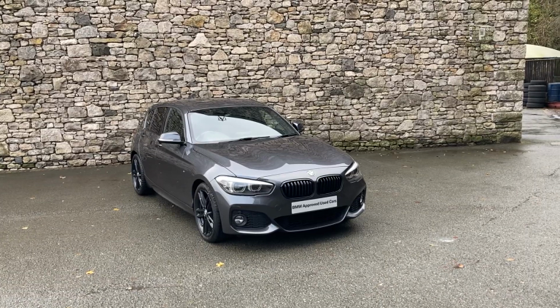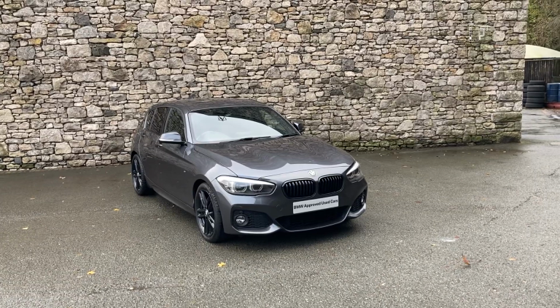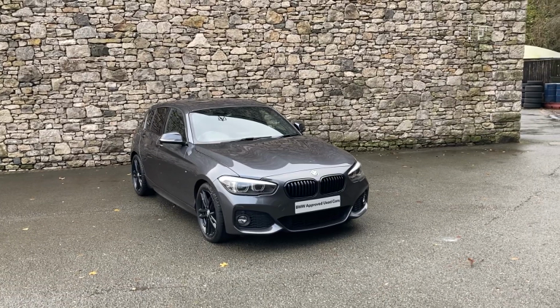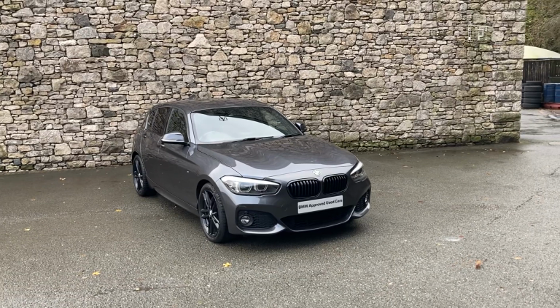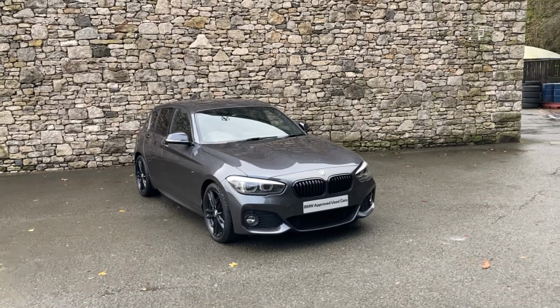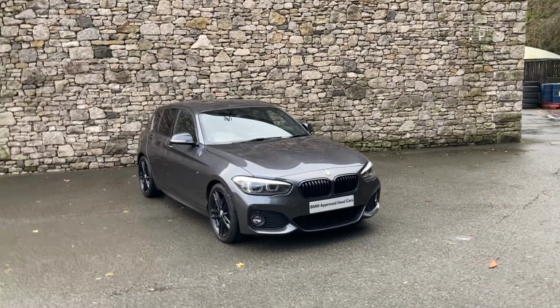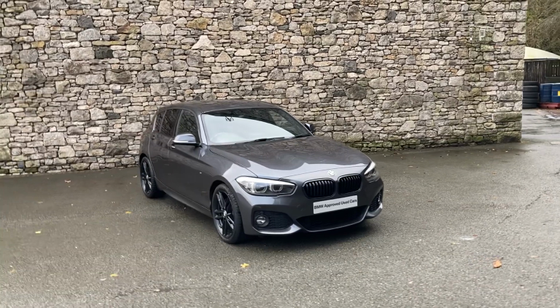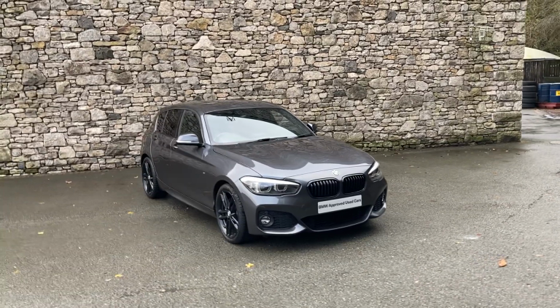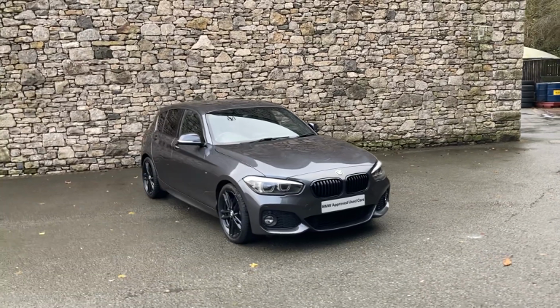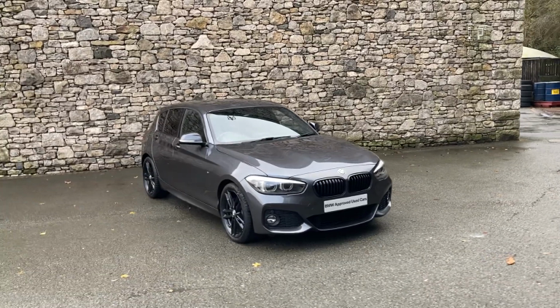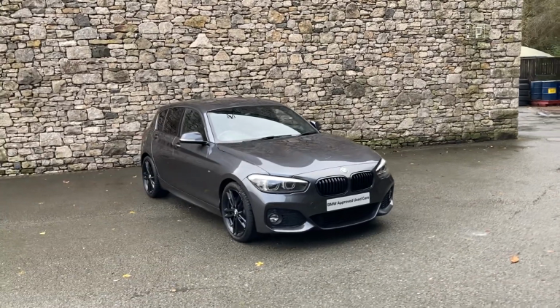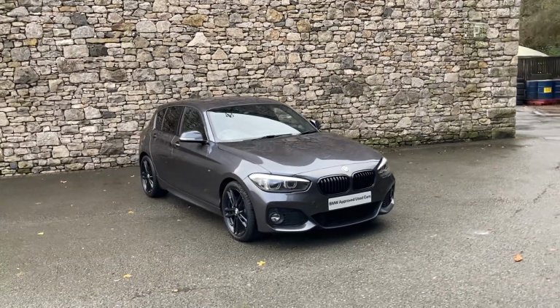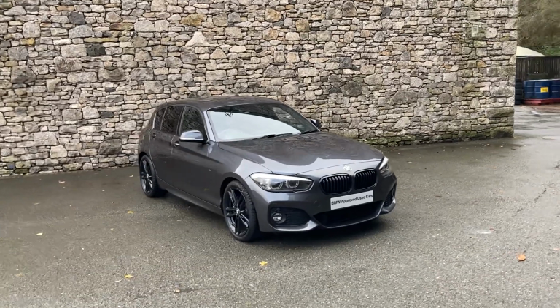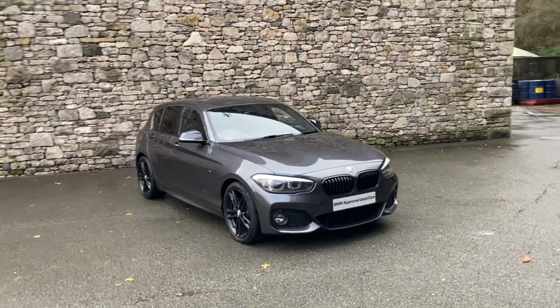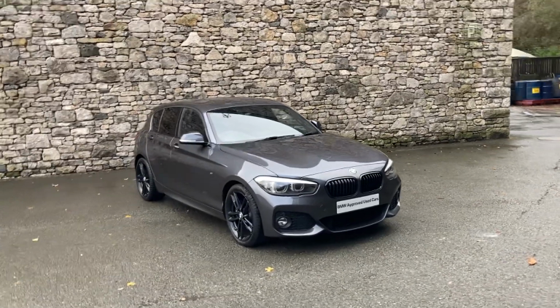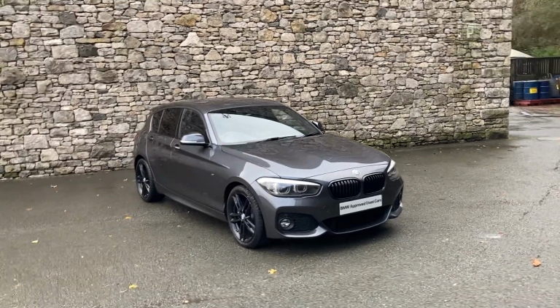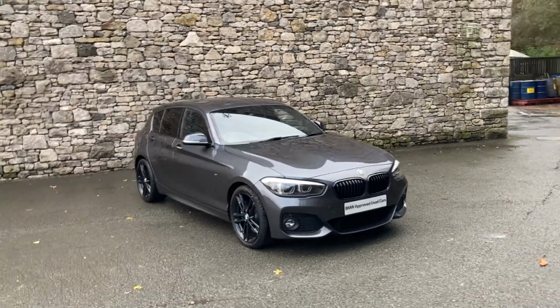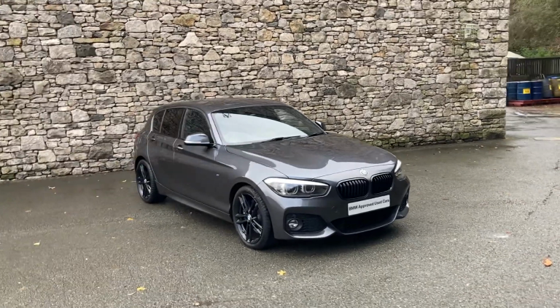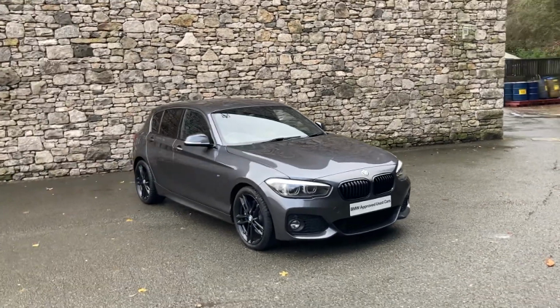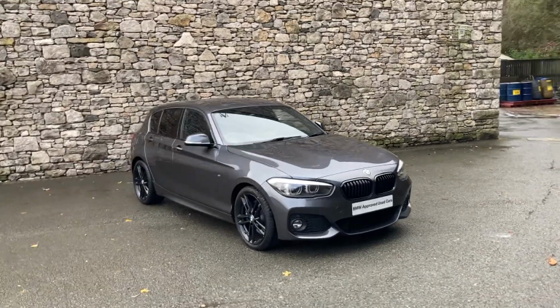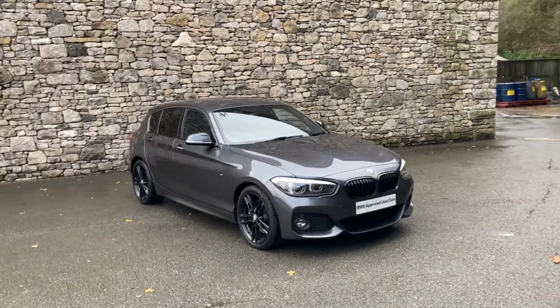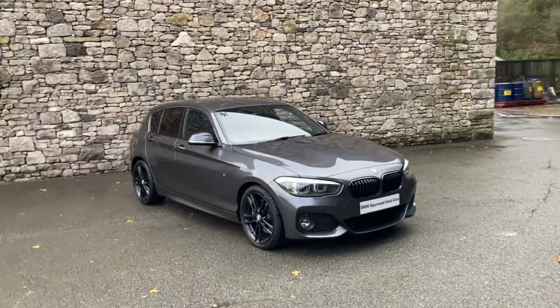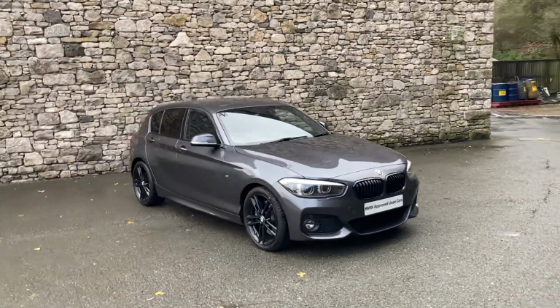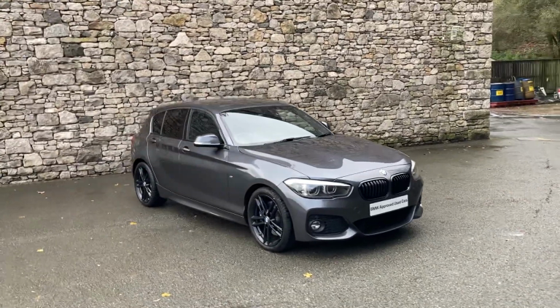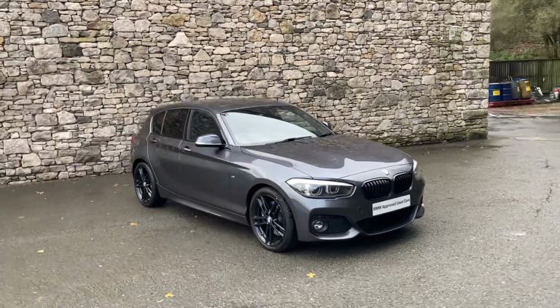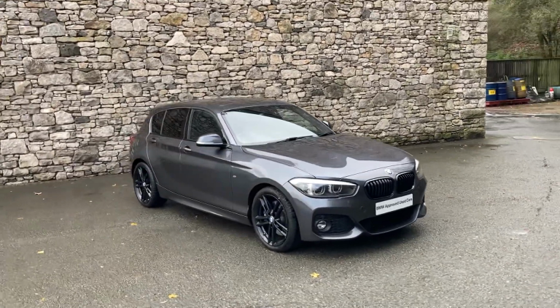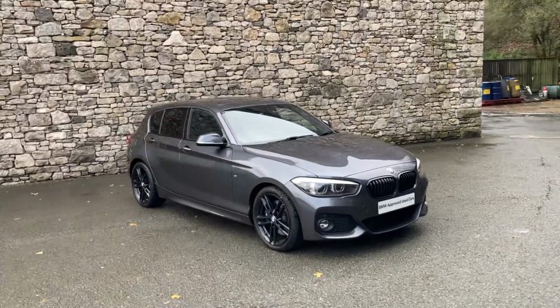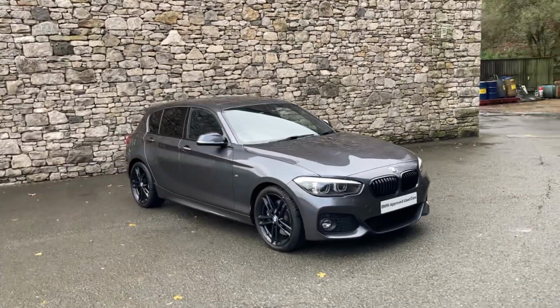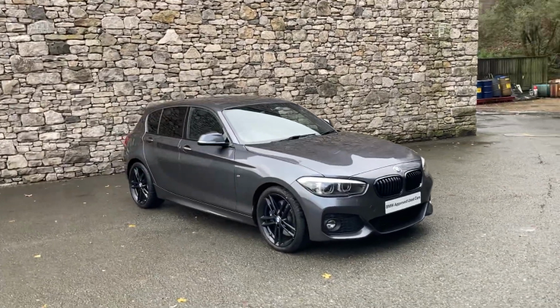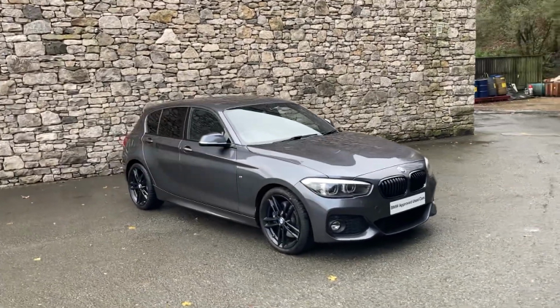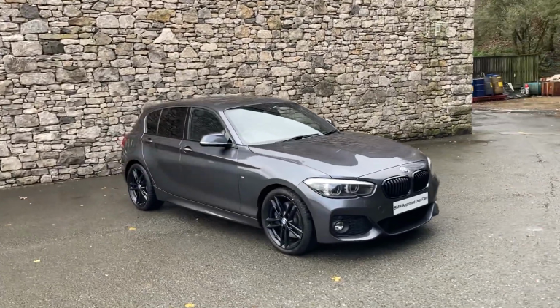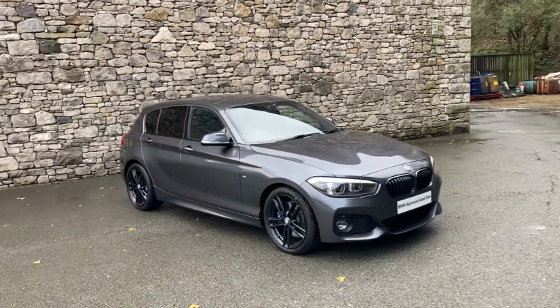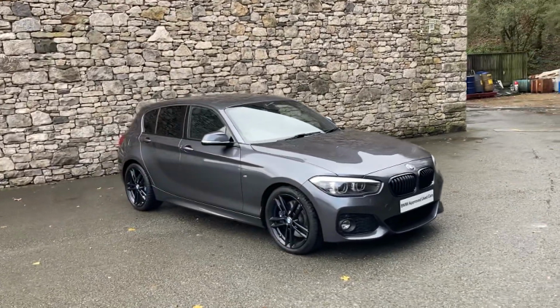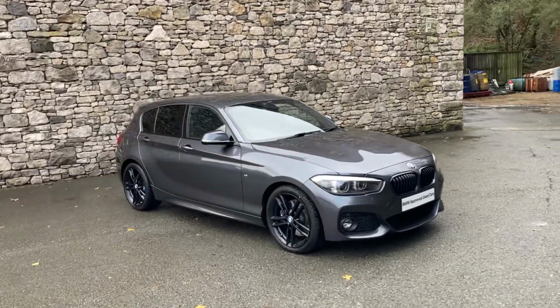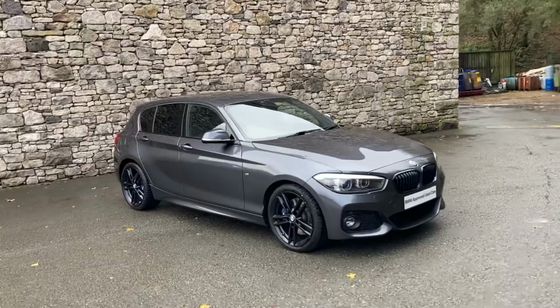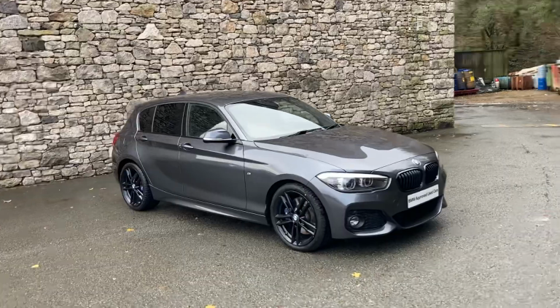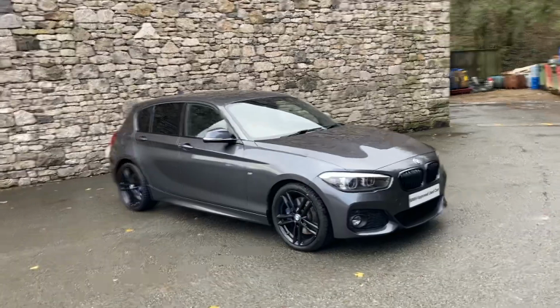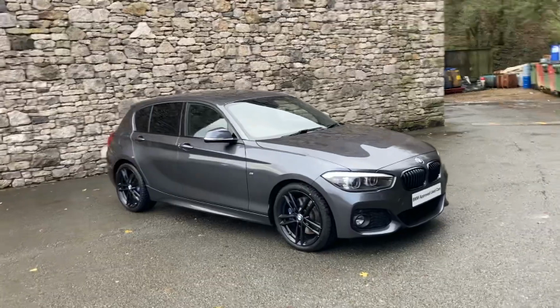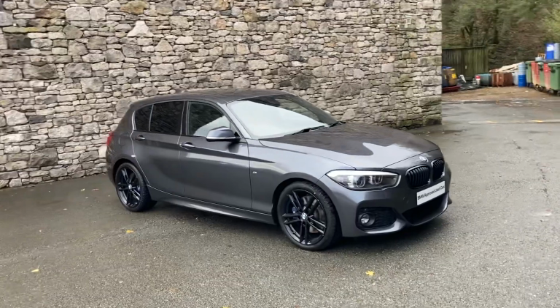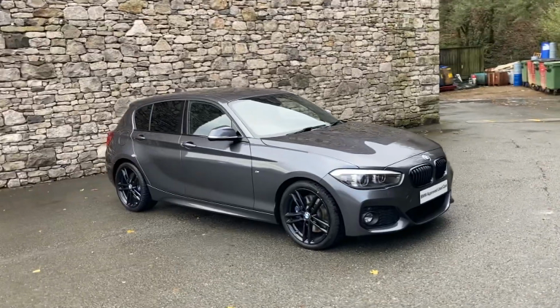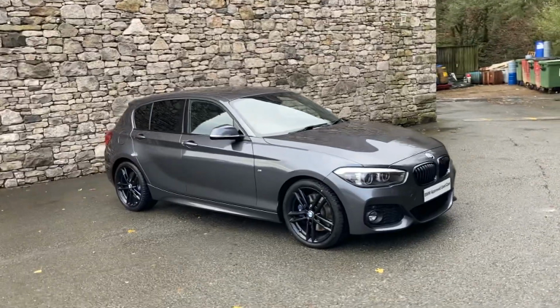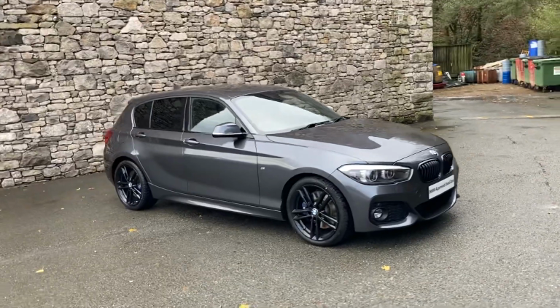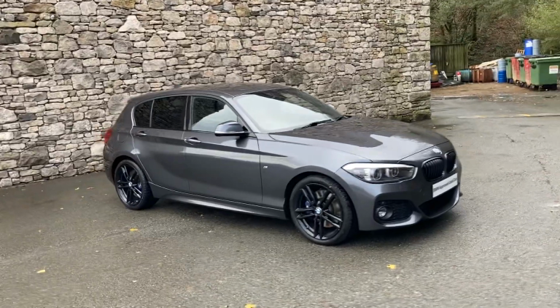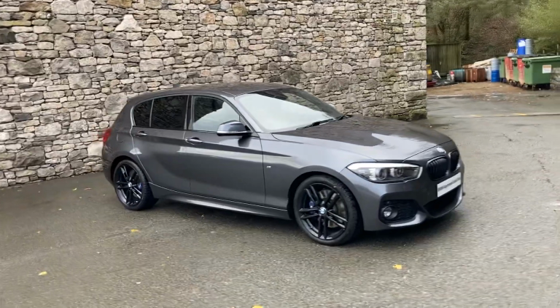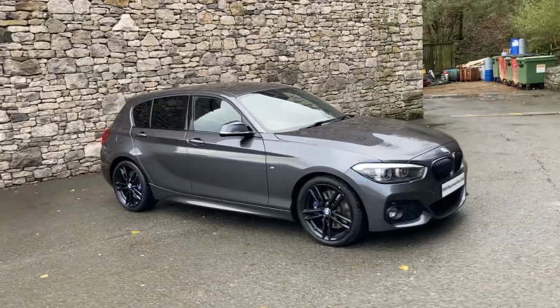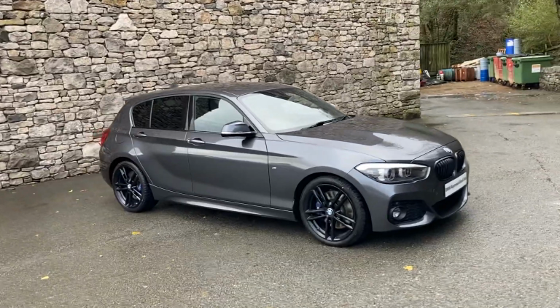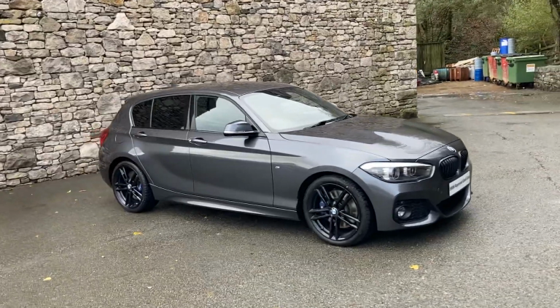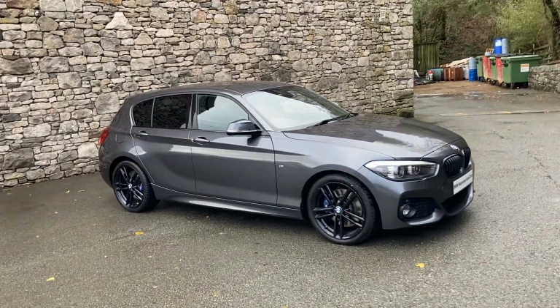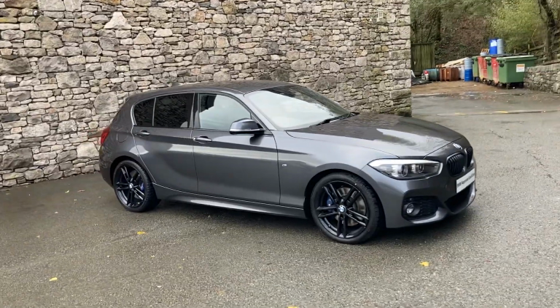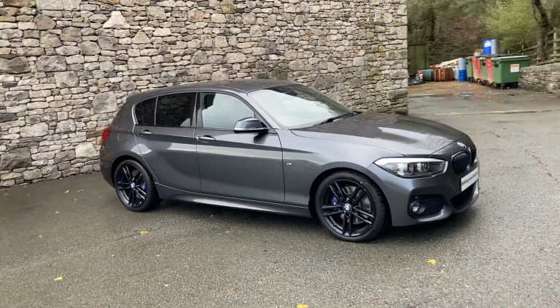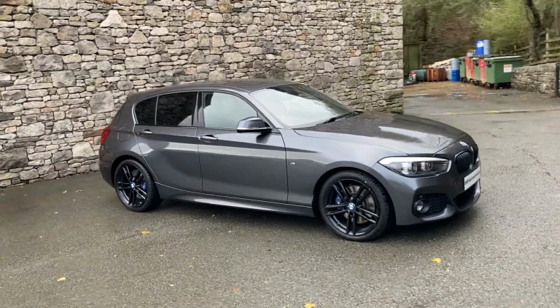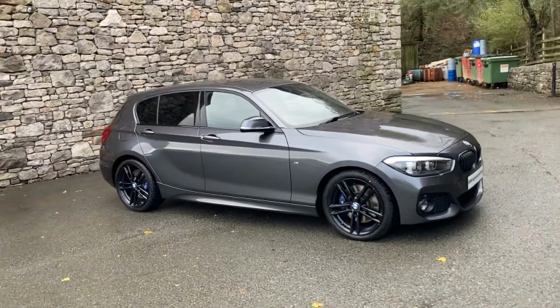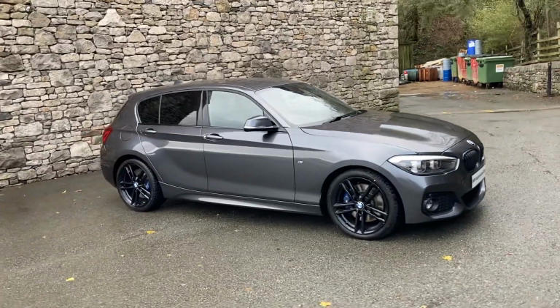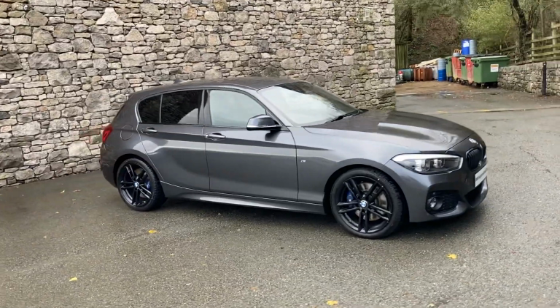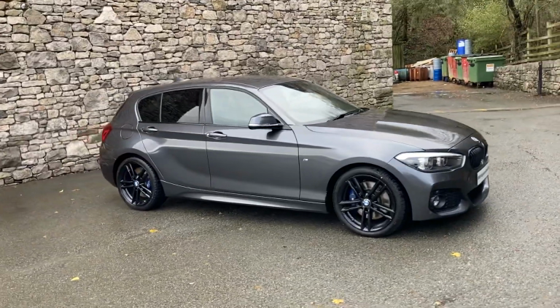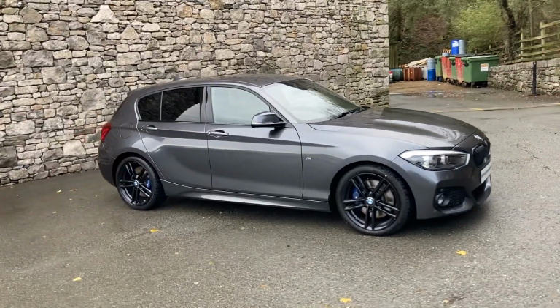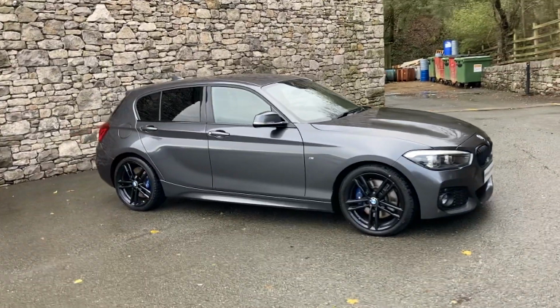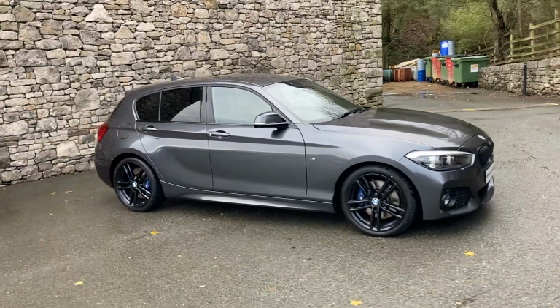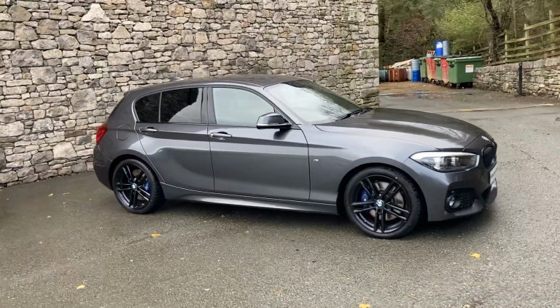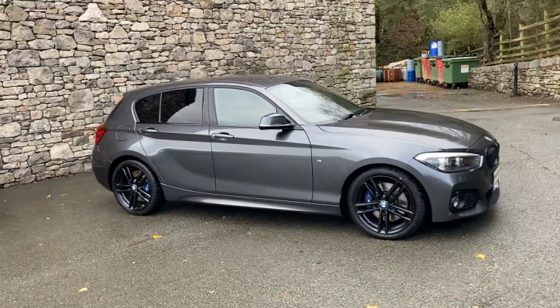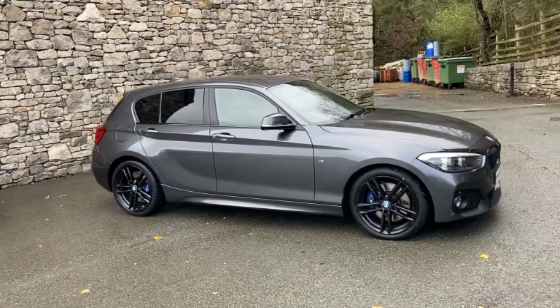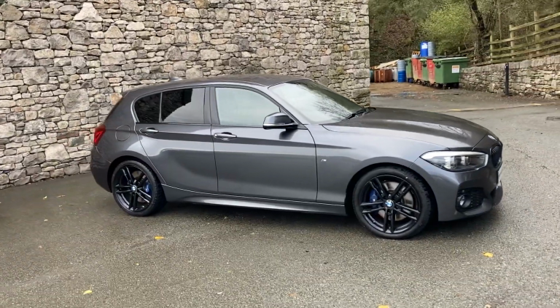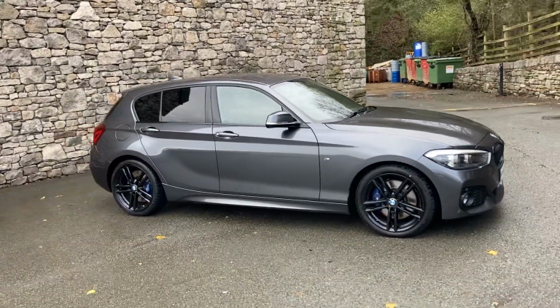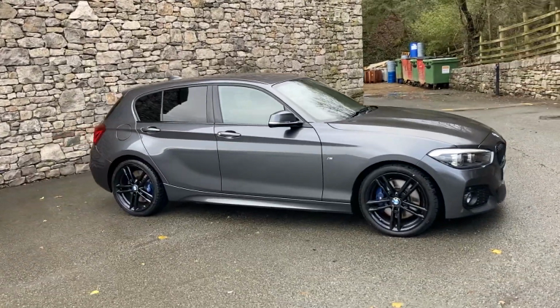Hello from a wet and wild Lake District and welcome to Lloyd BMW South Lakes. Today we have this fantastic BMW 1 Series.